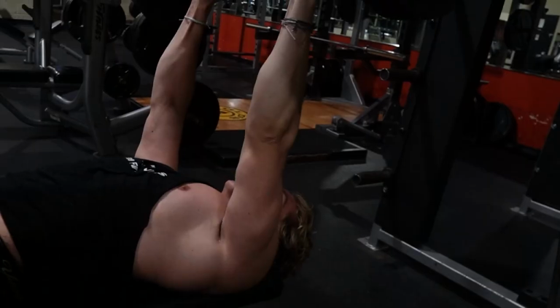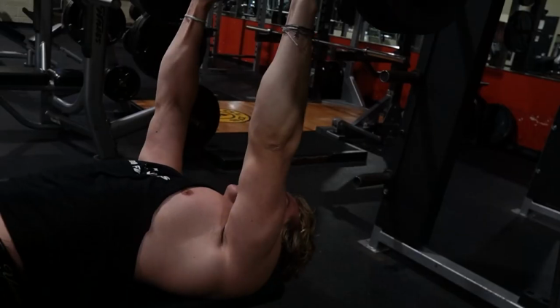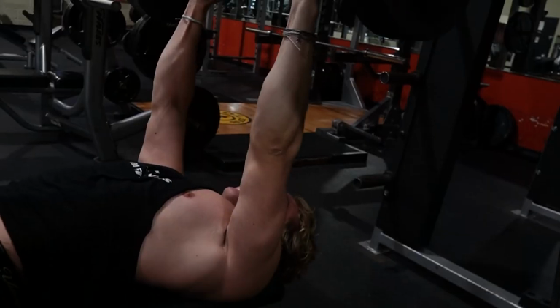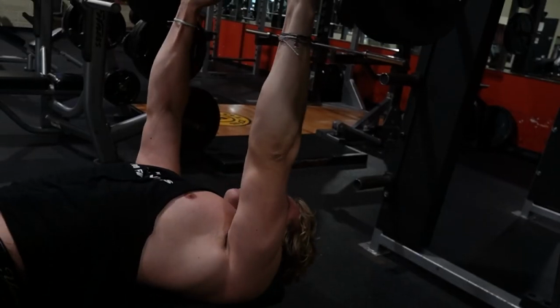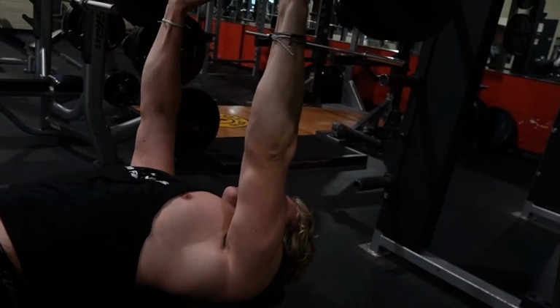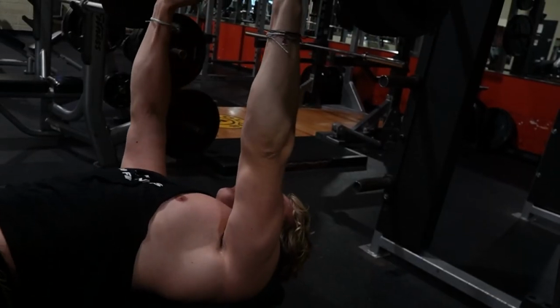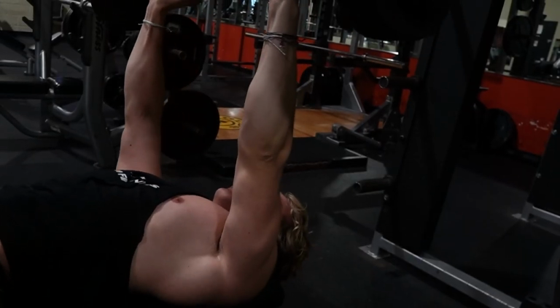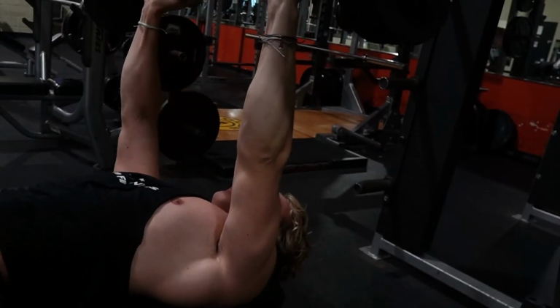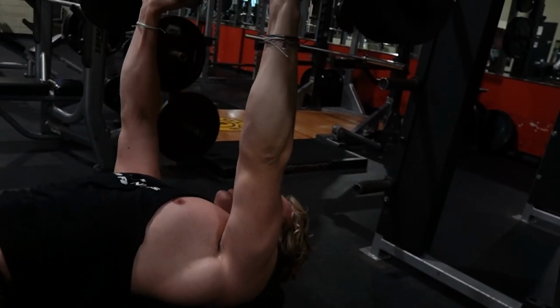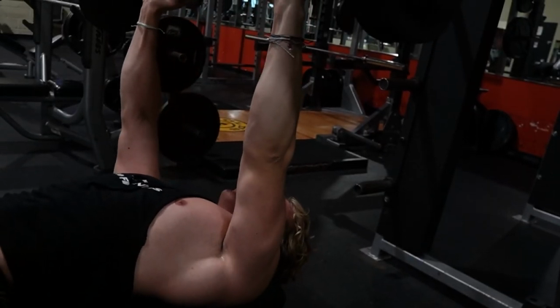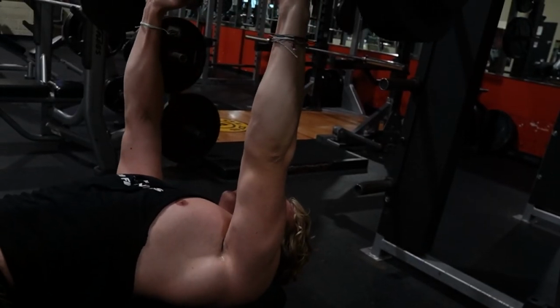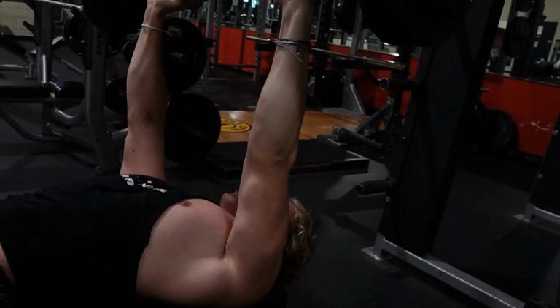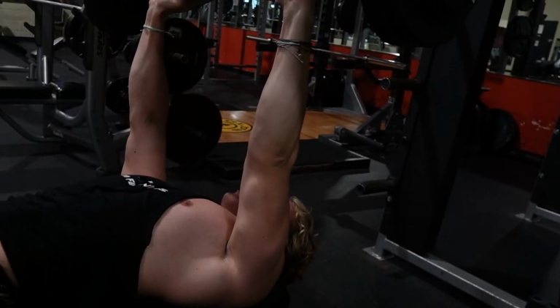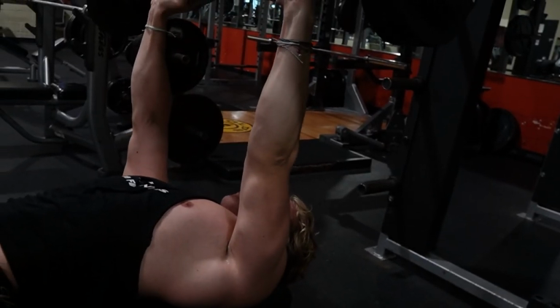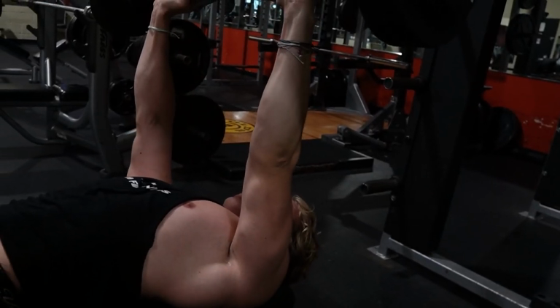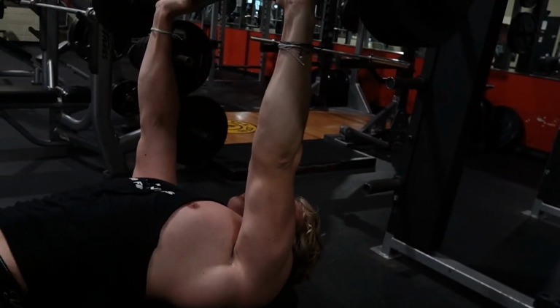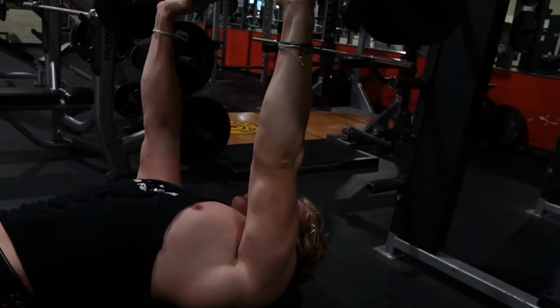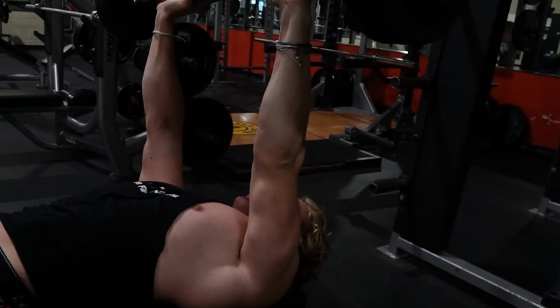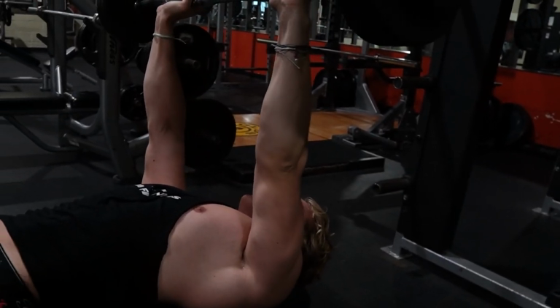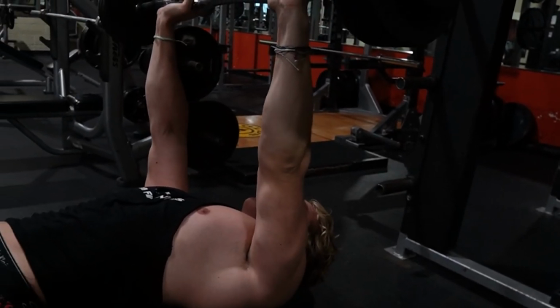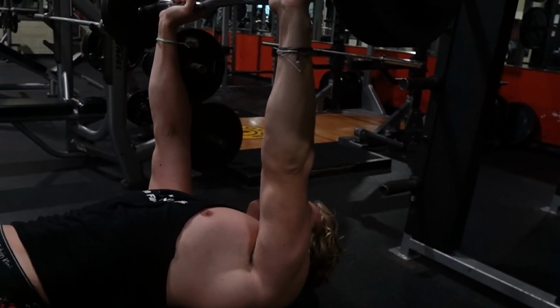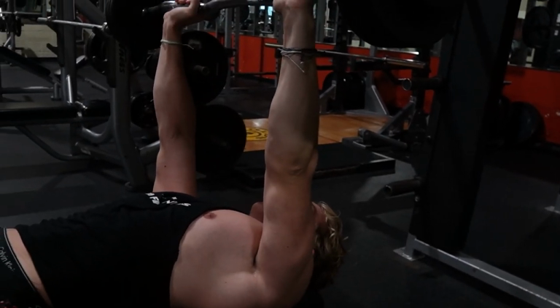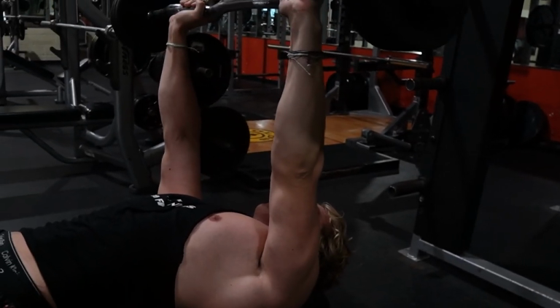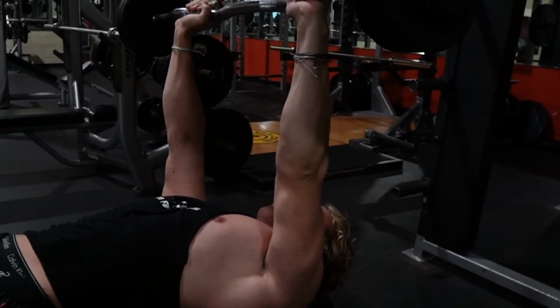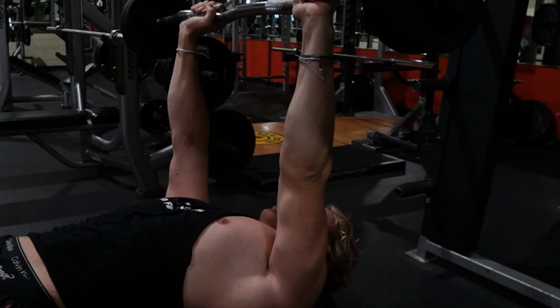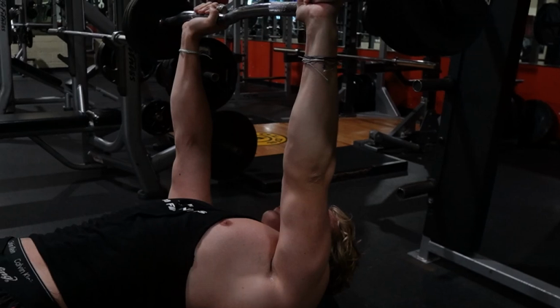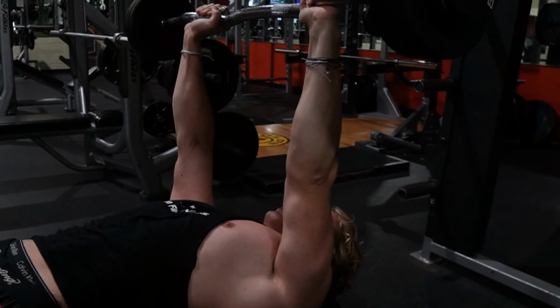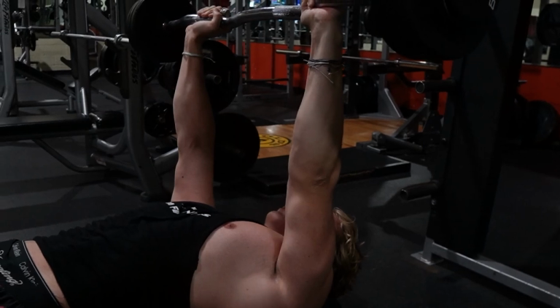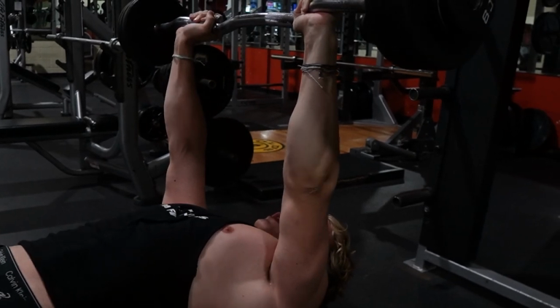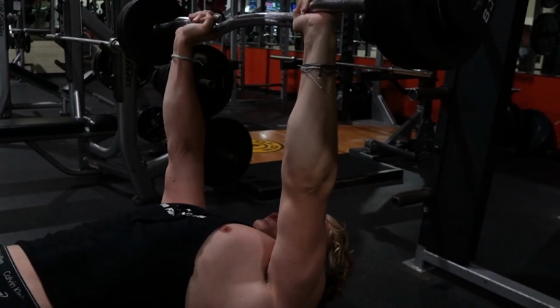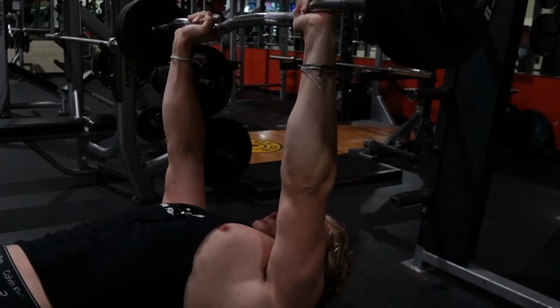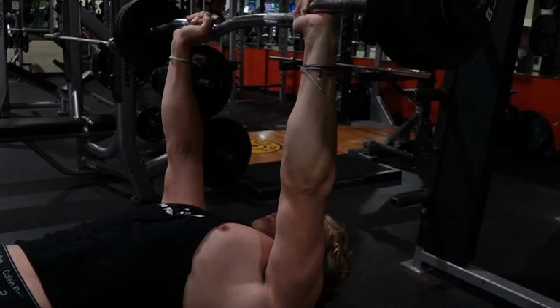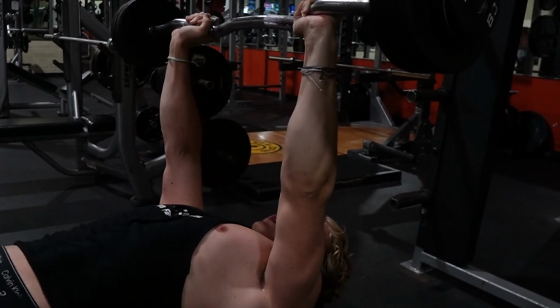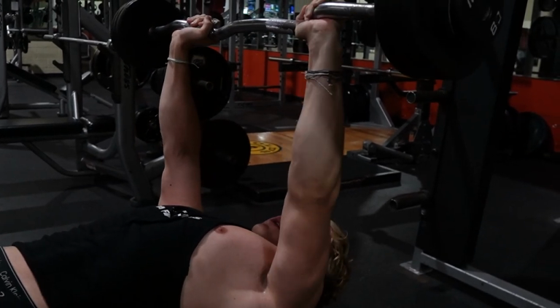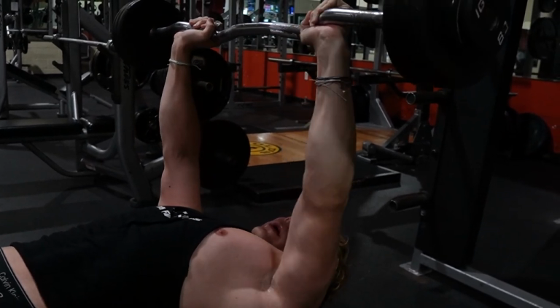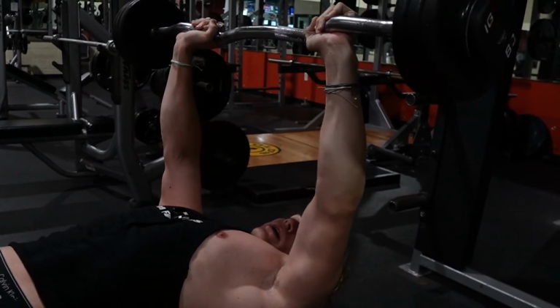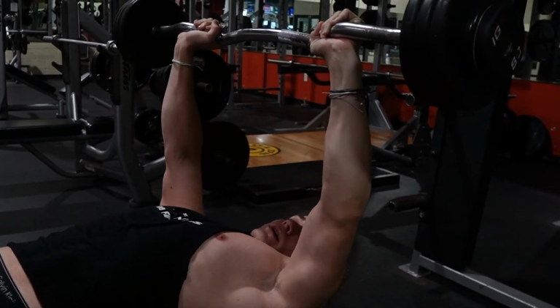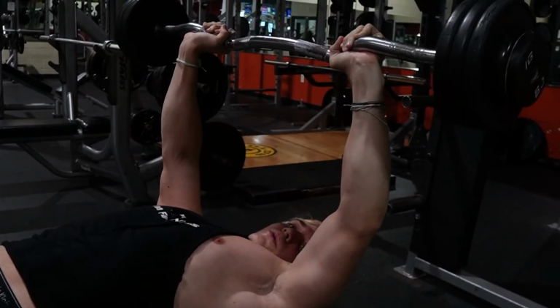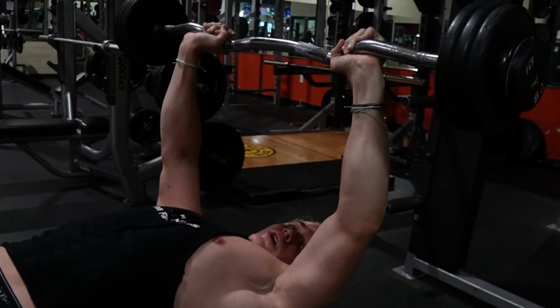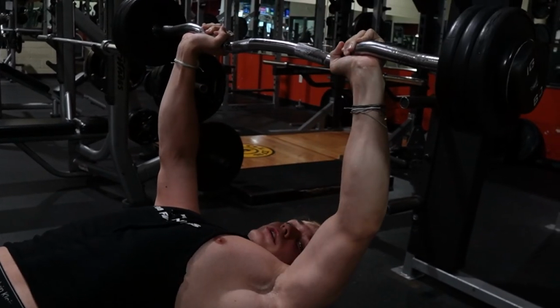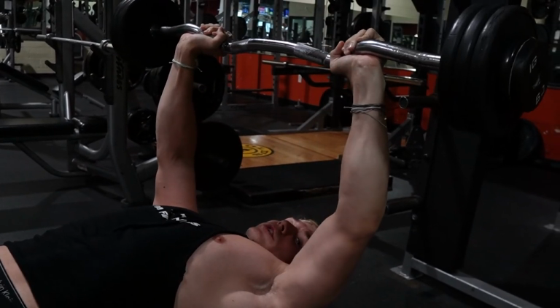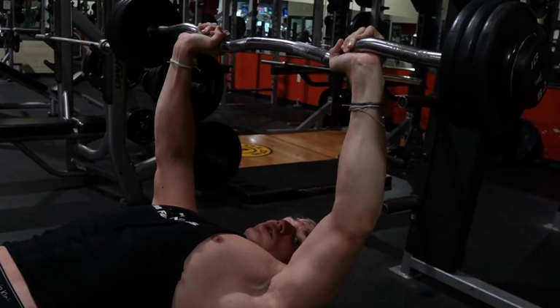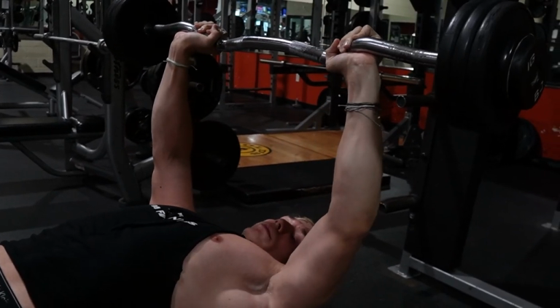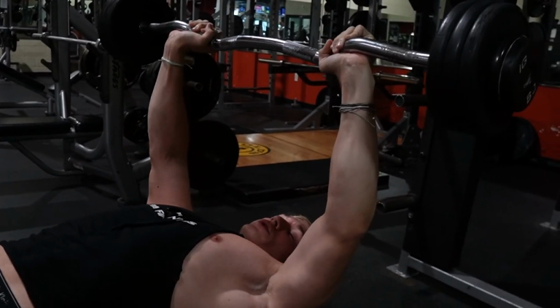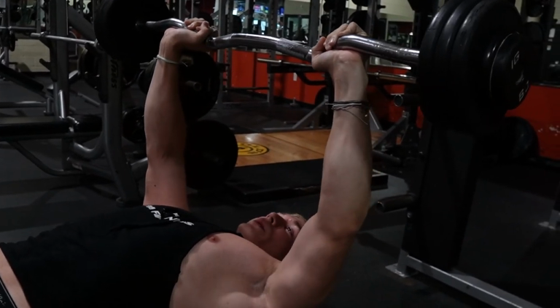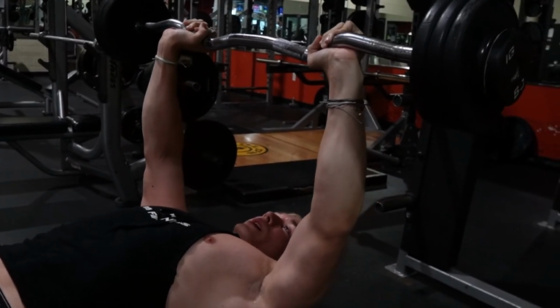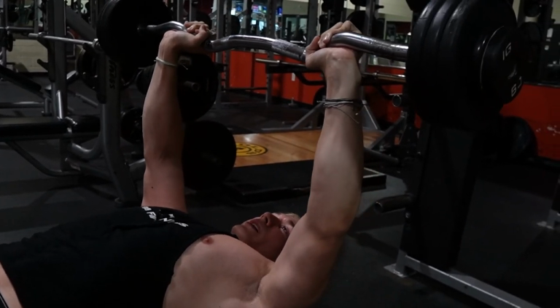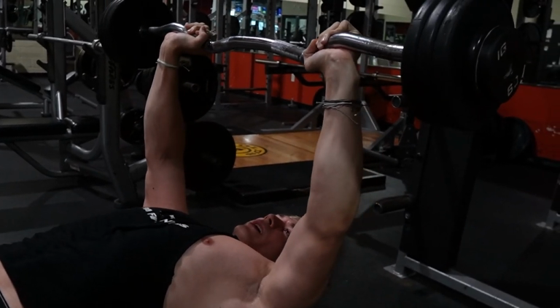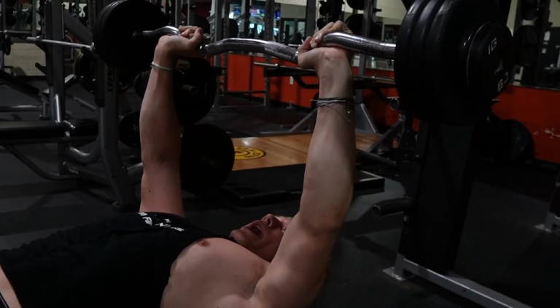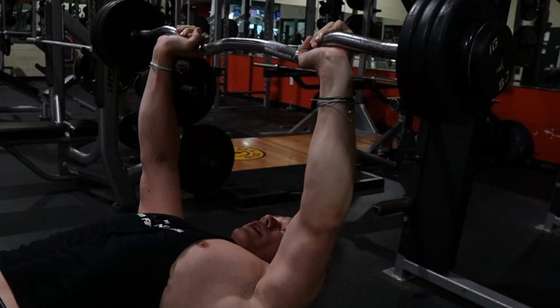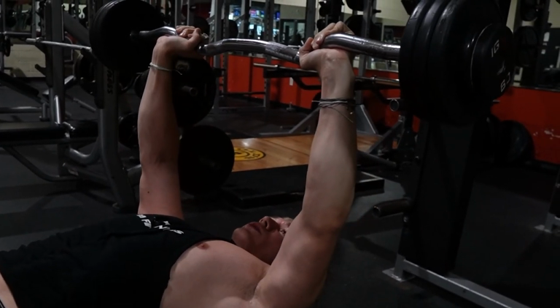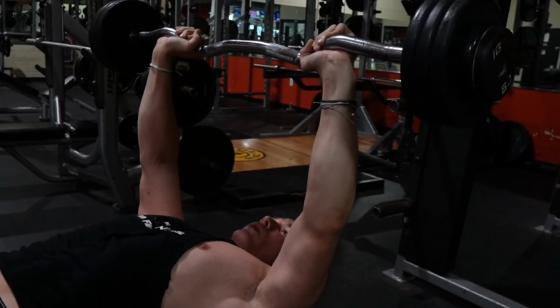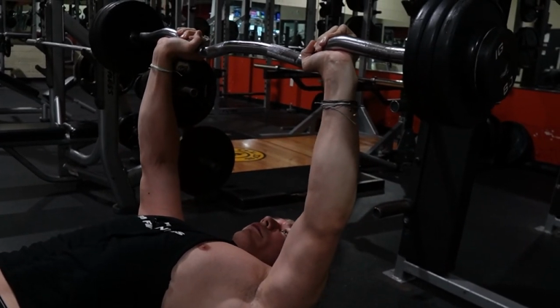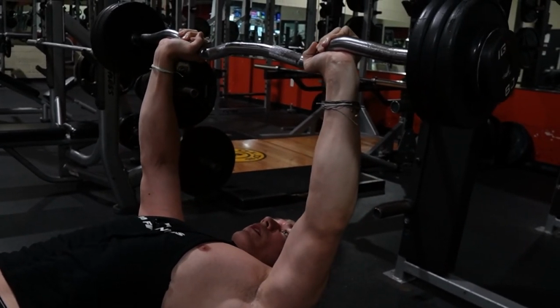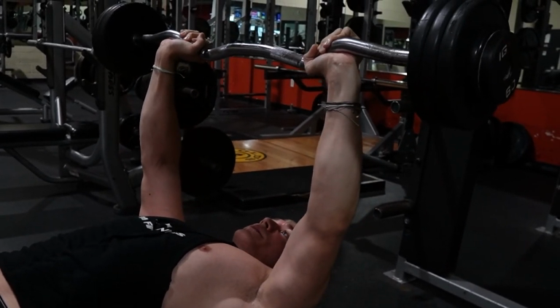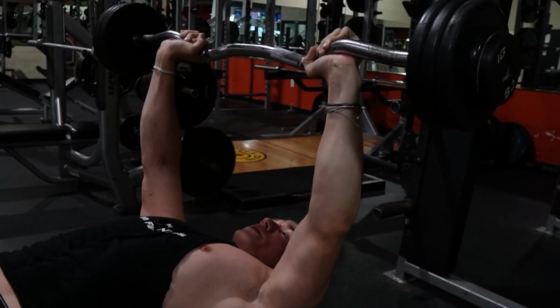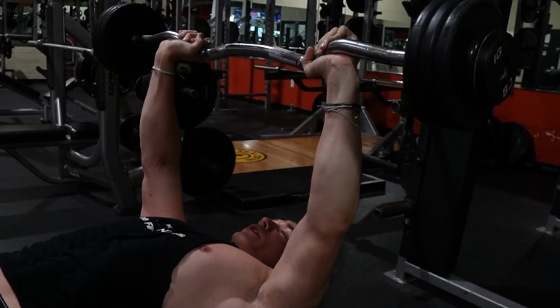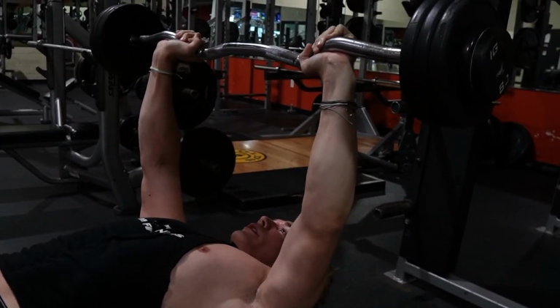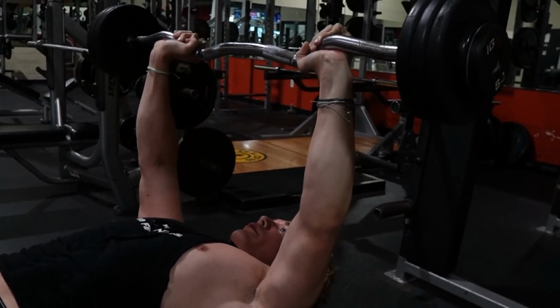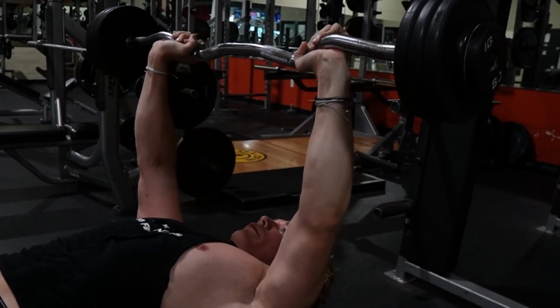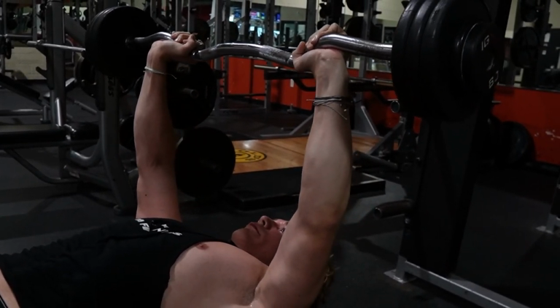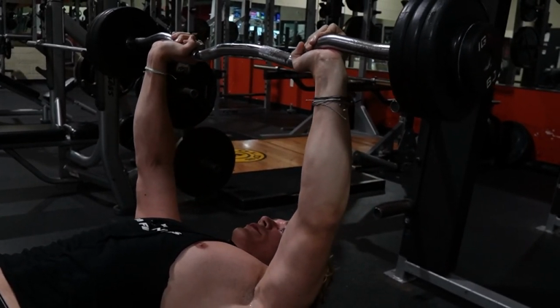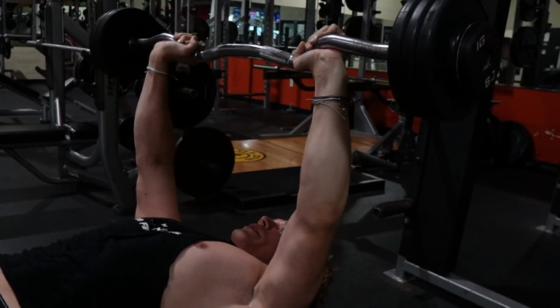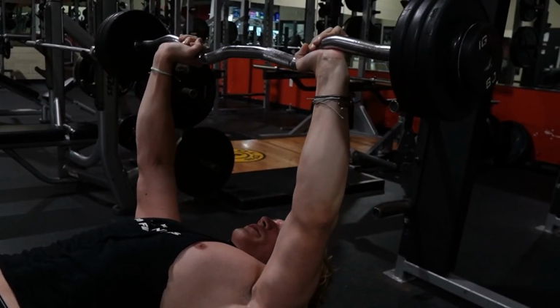You almost want the weight to touch the floor — that's how low you want to go. You're going to pick a weight where you can do between 8 and 12 reps, and you're going to do three sets.